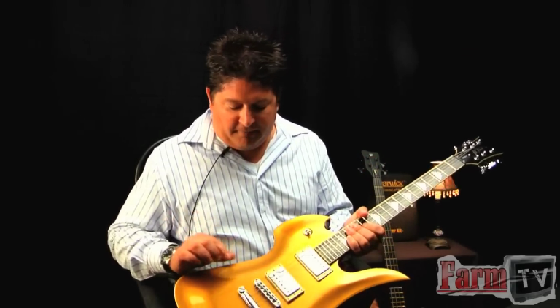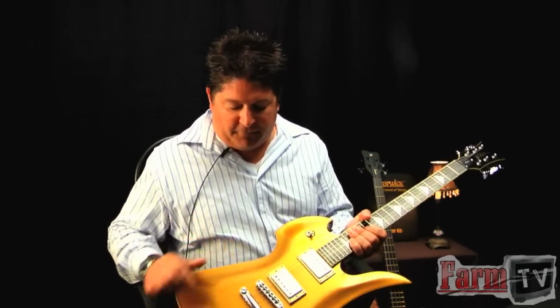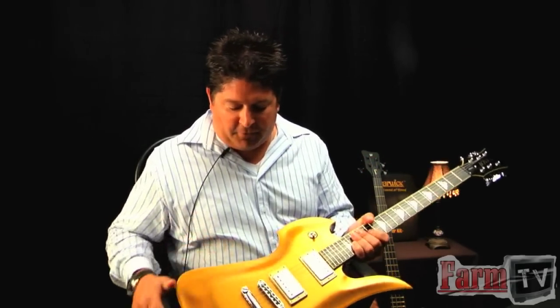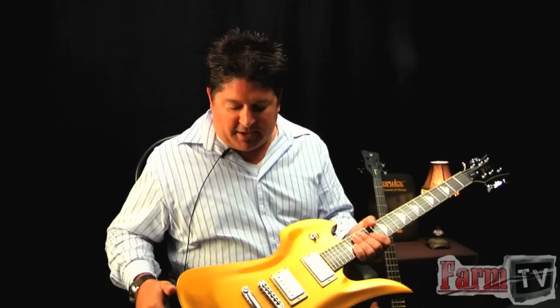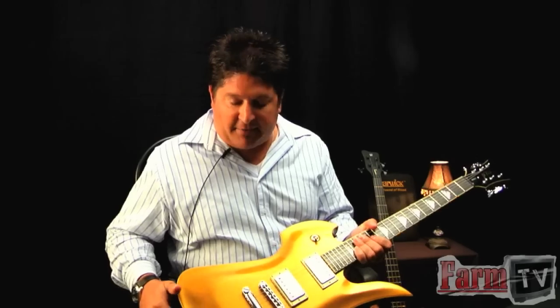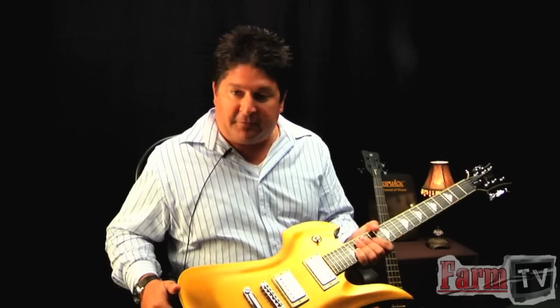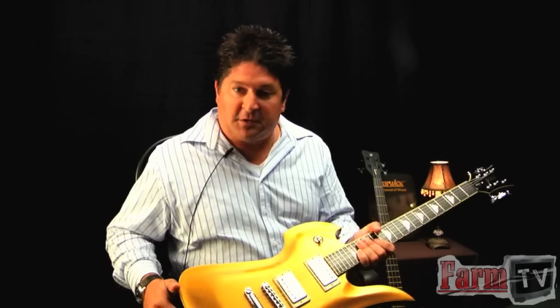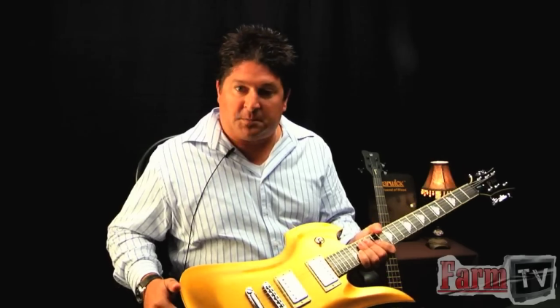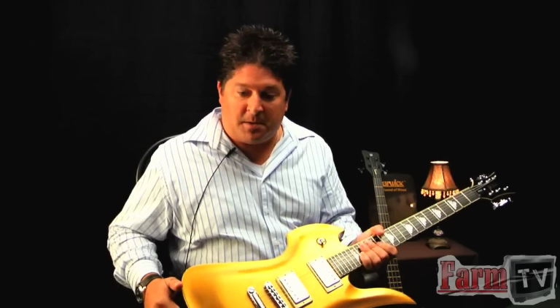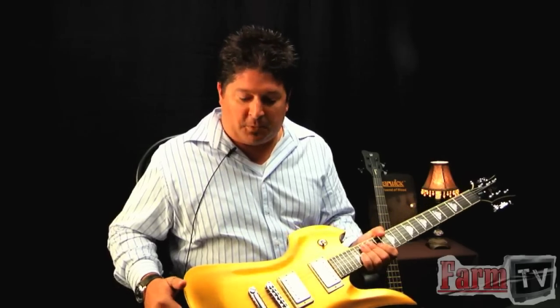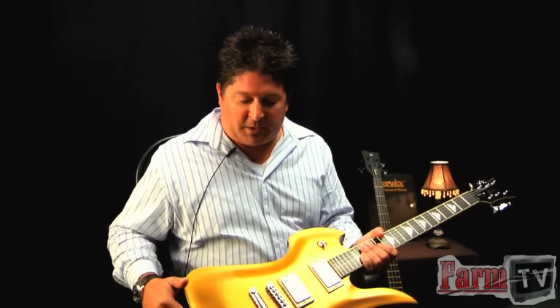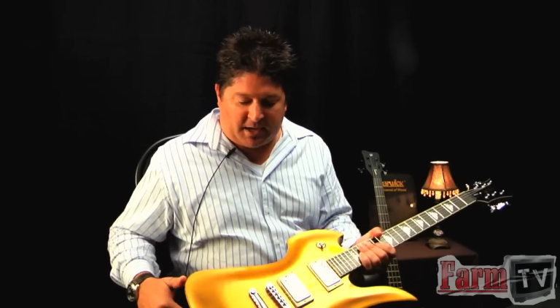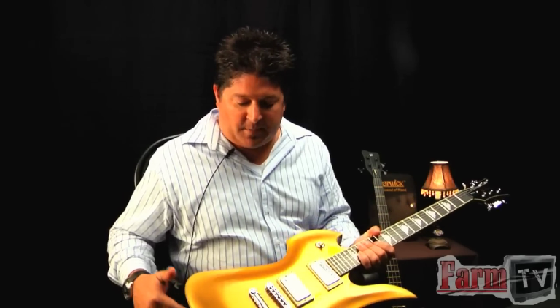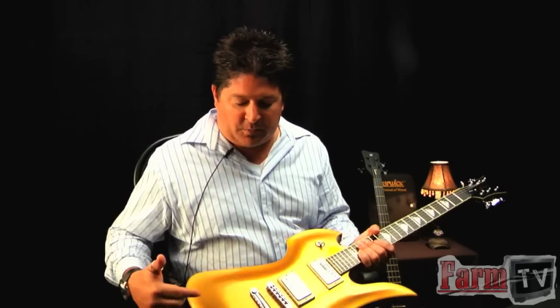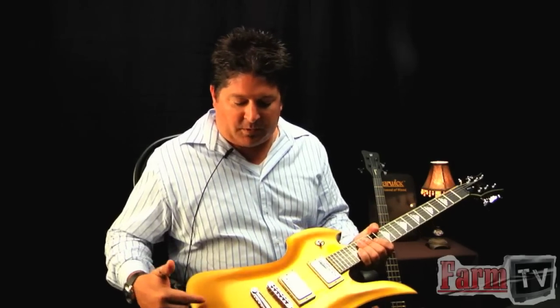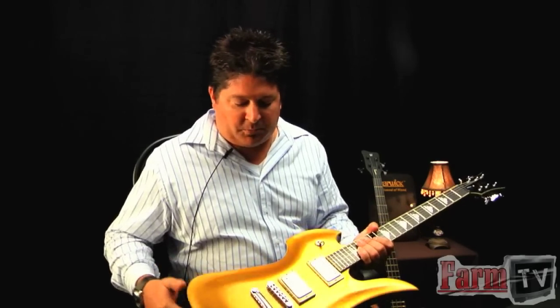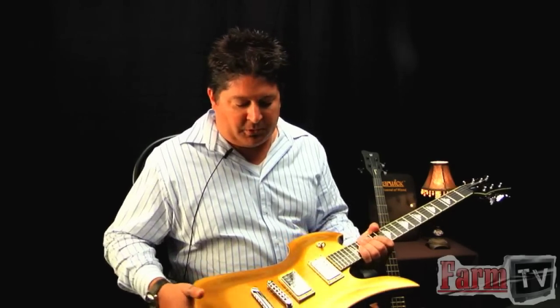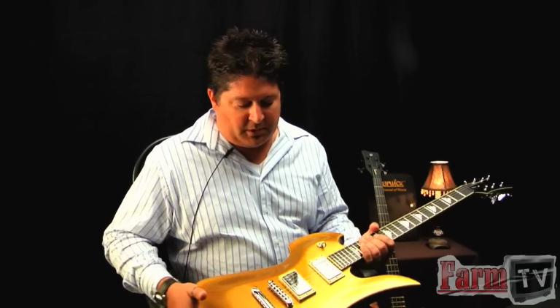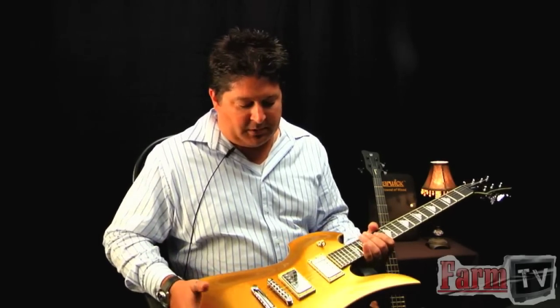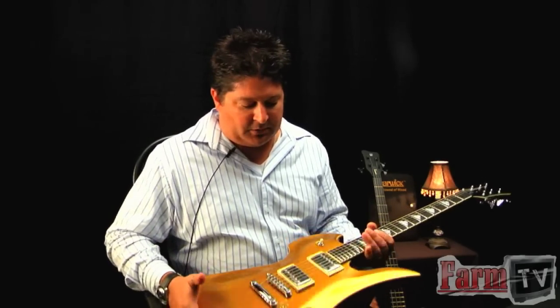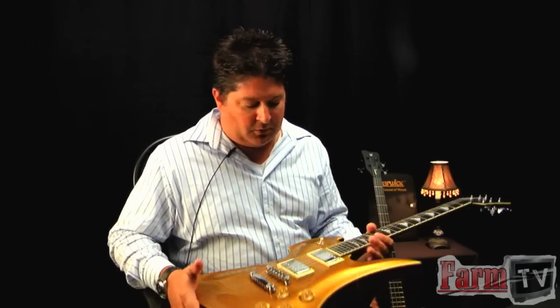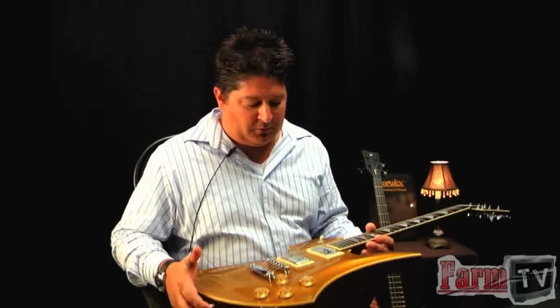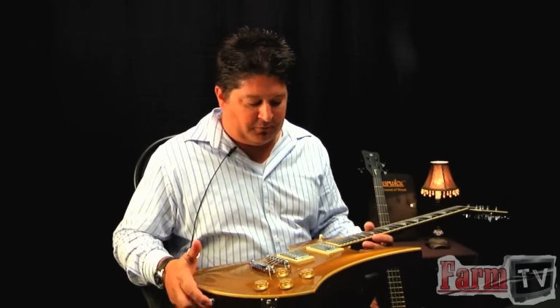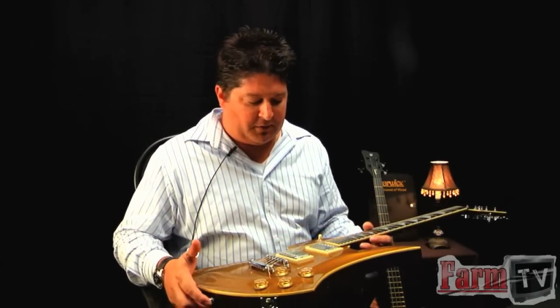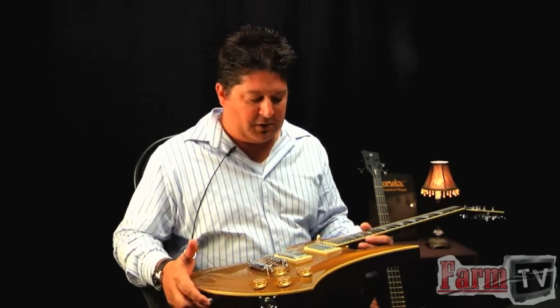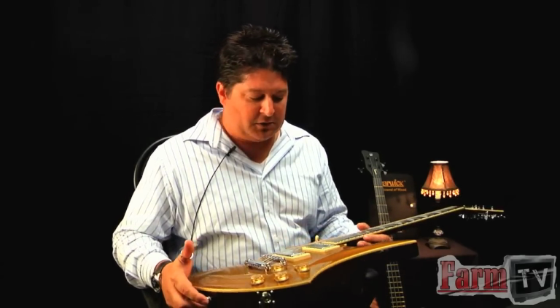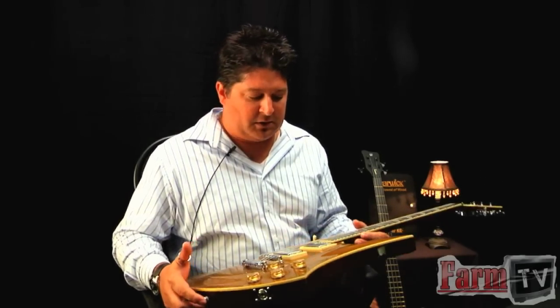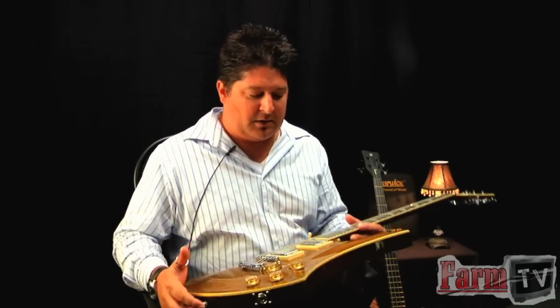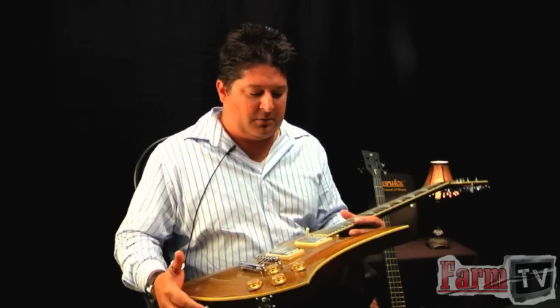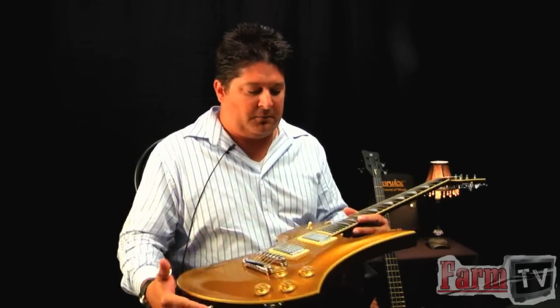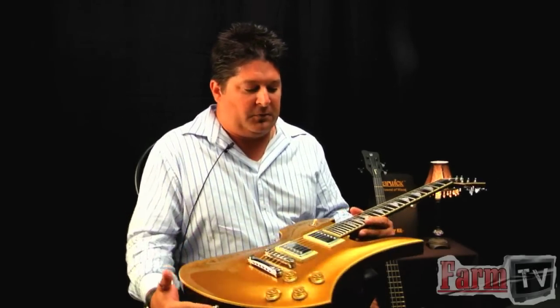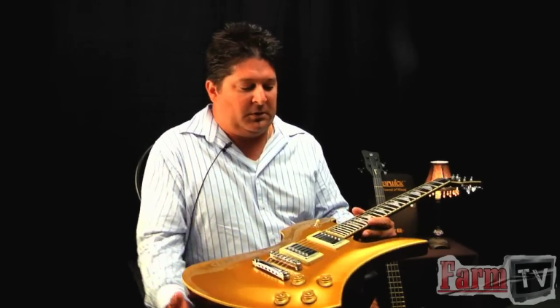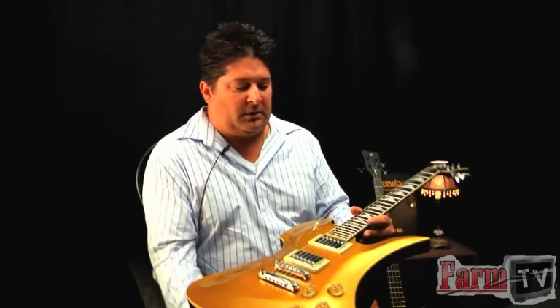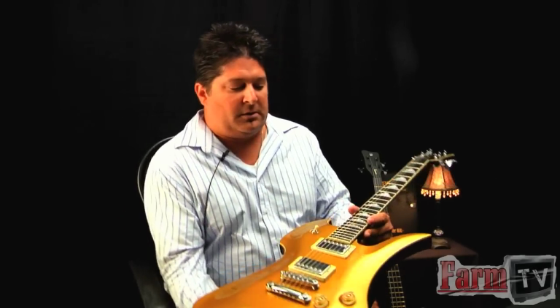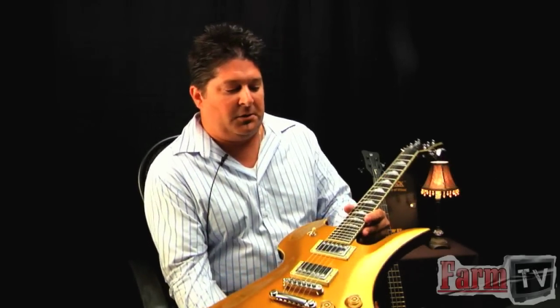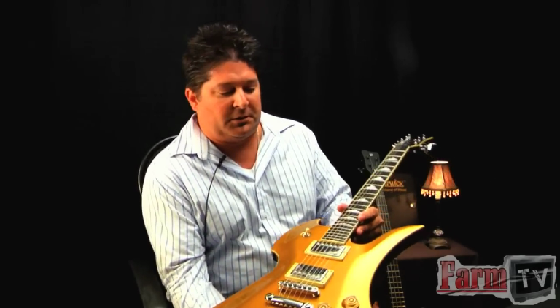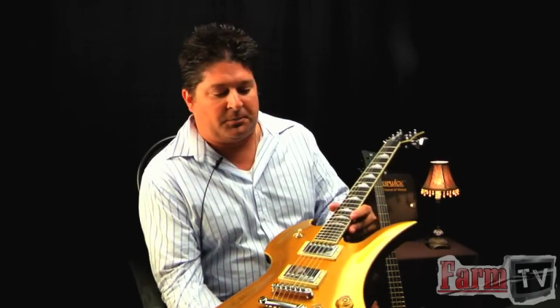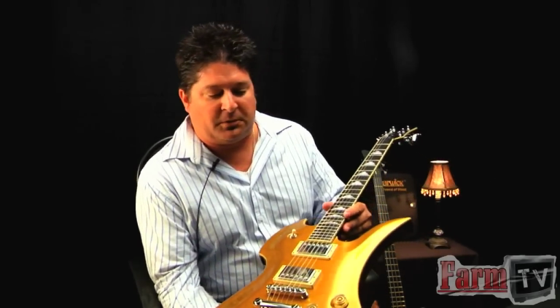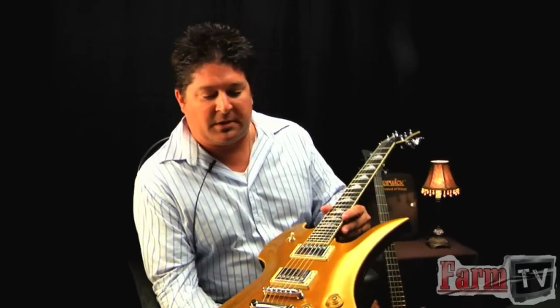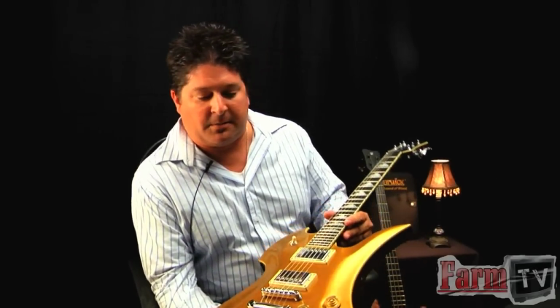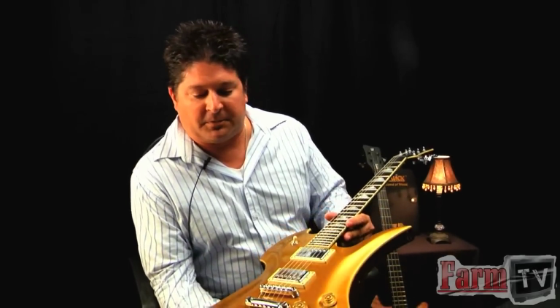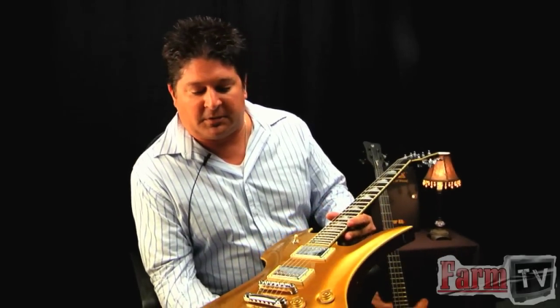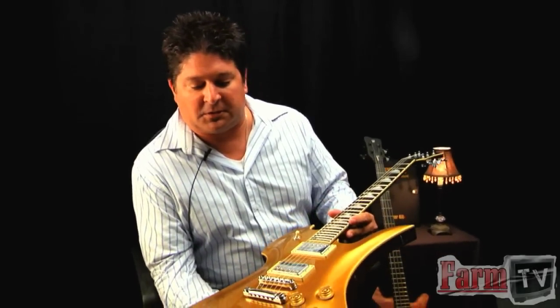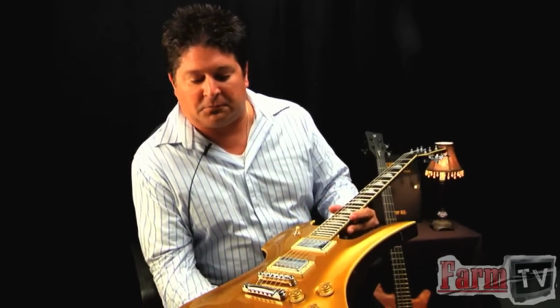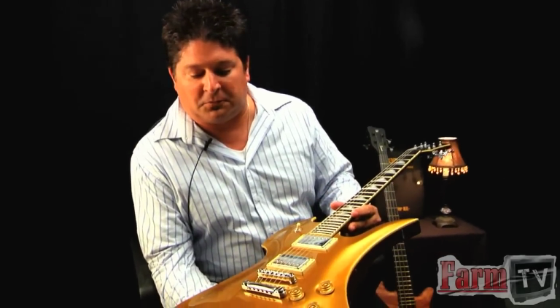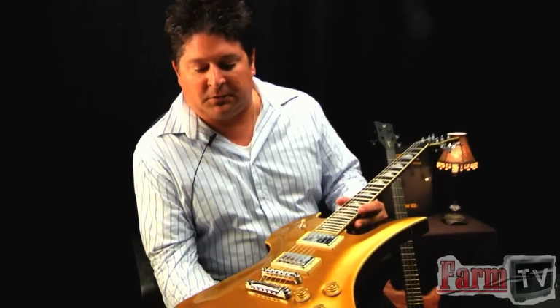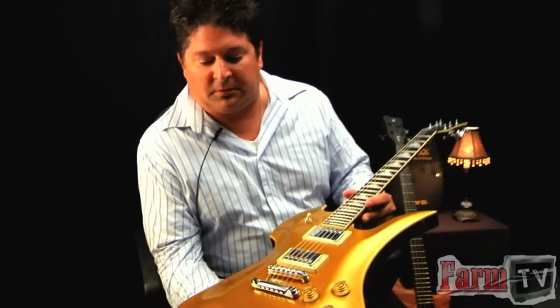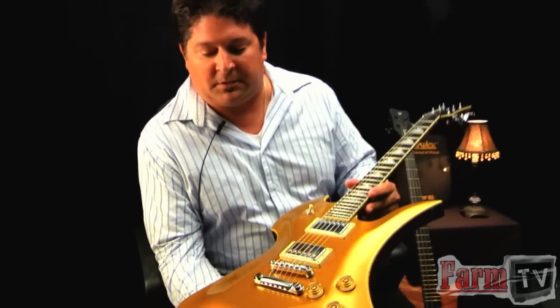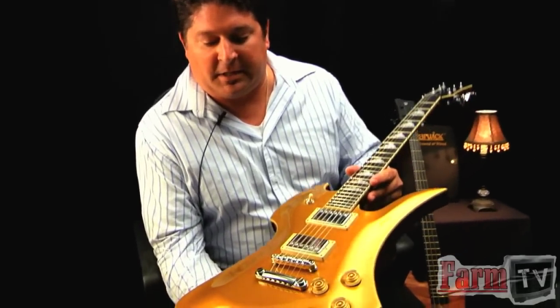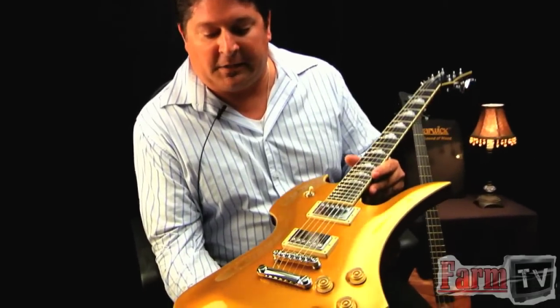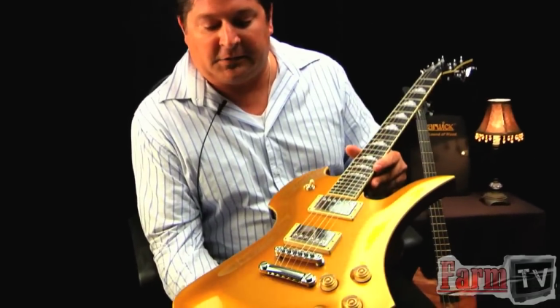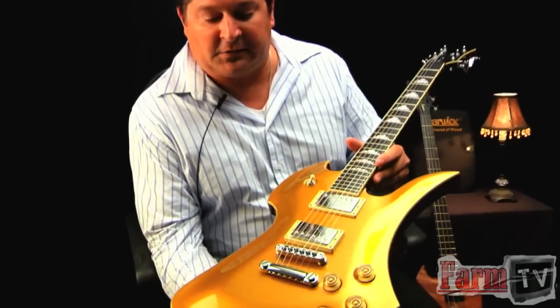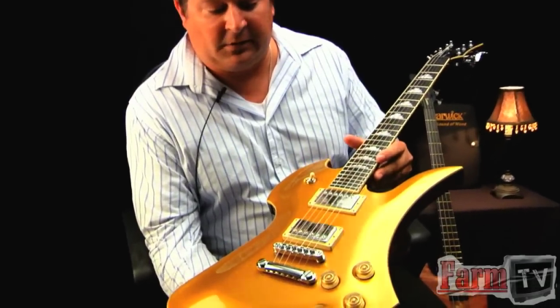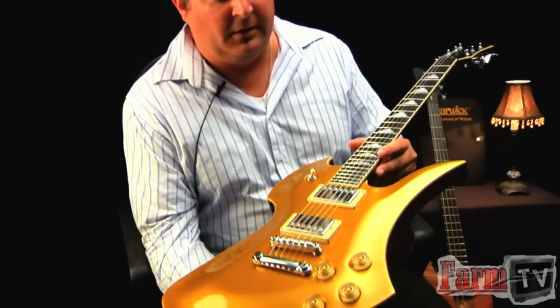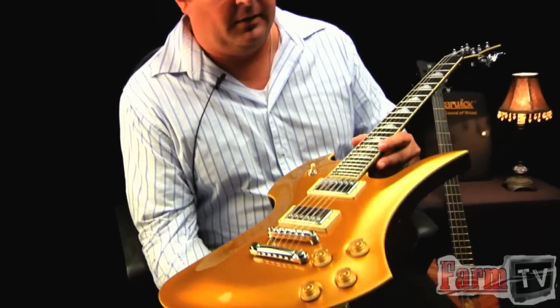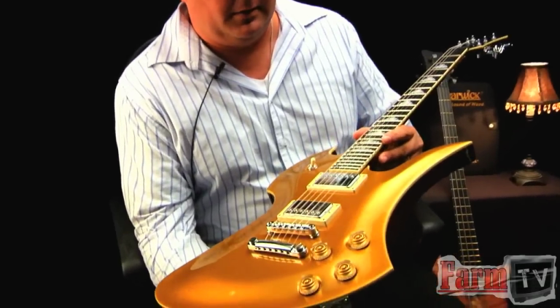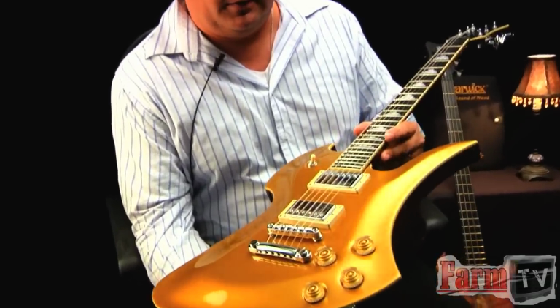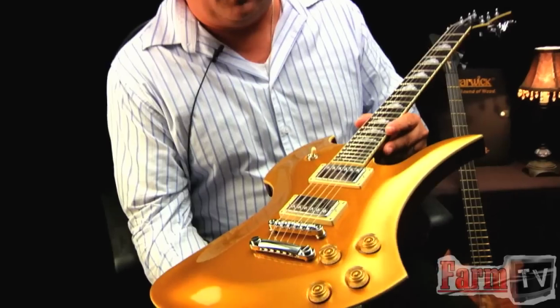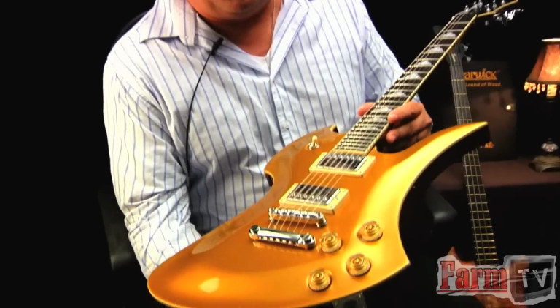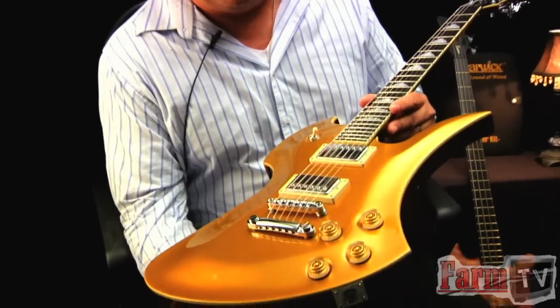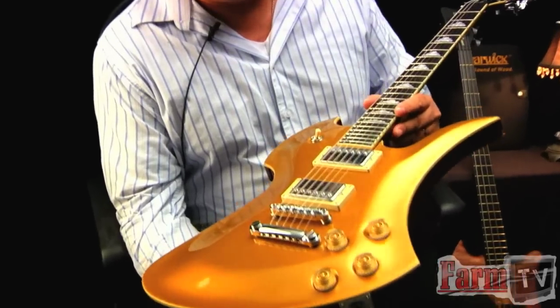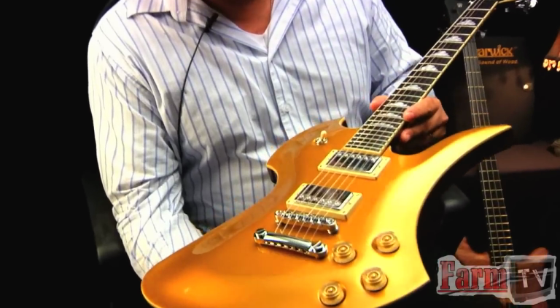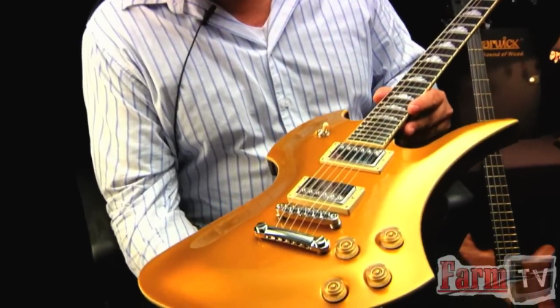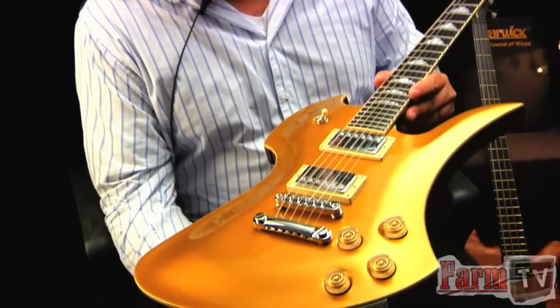Full half-inch maple cap with the bullion gold finish. I don't know if you can get a close up on that, but that's a real nice metallic finish.